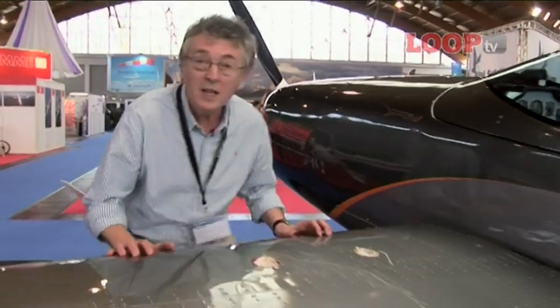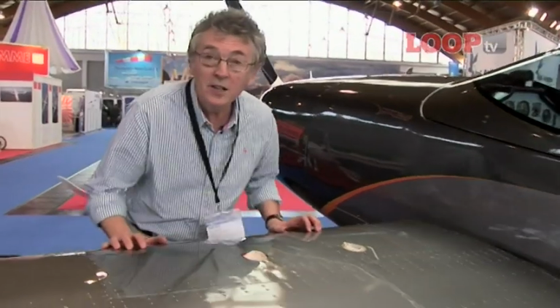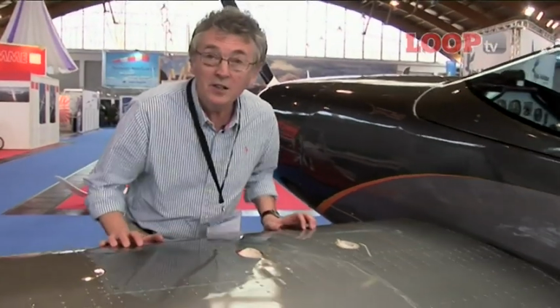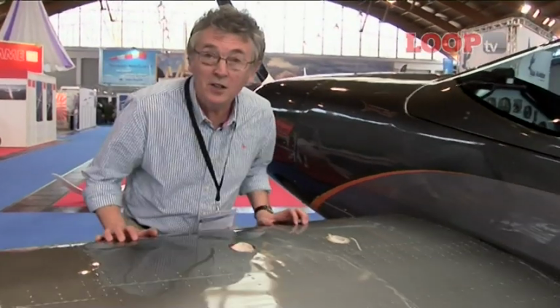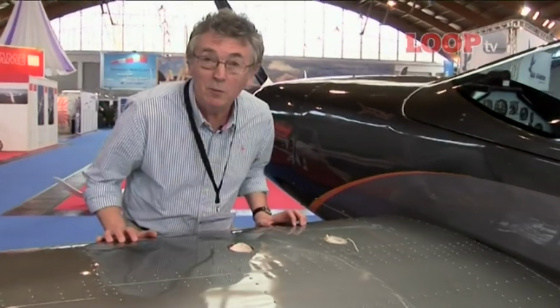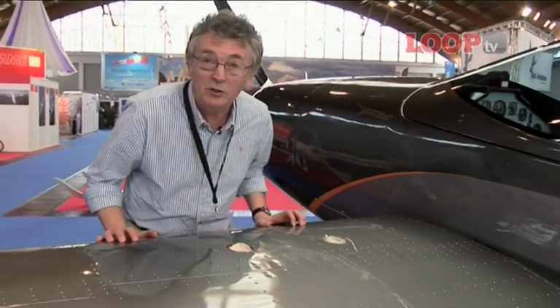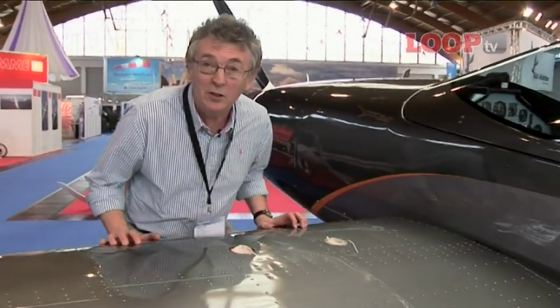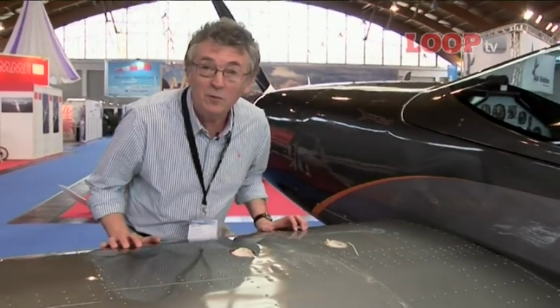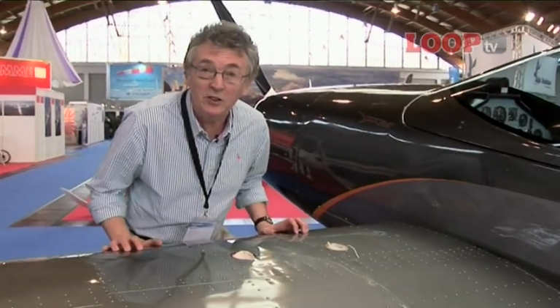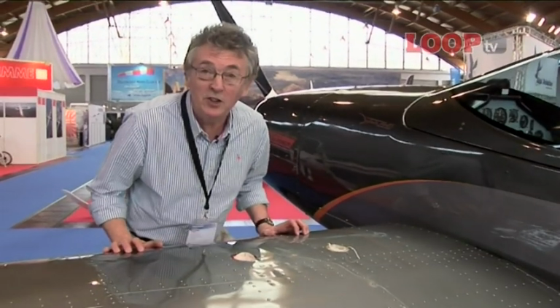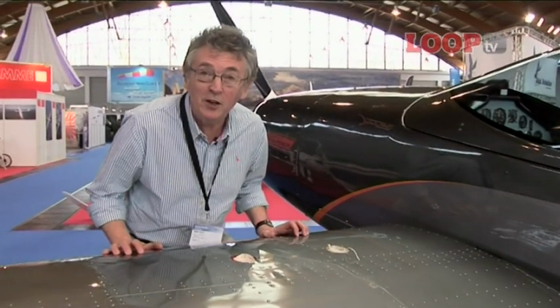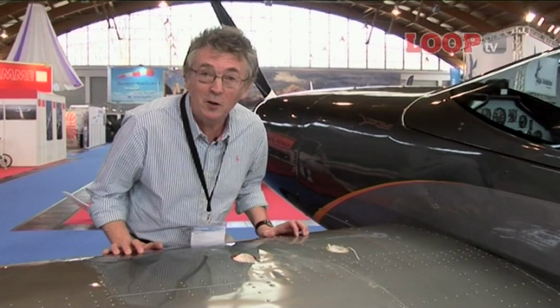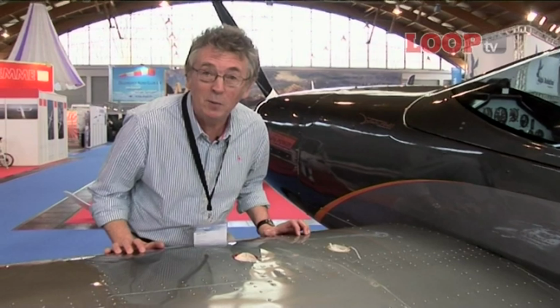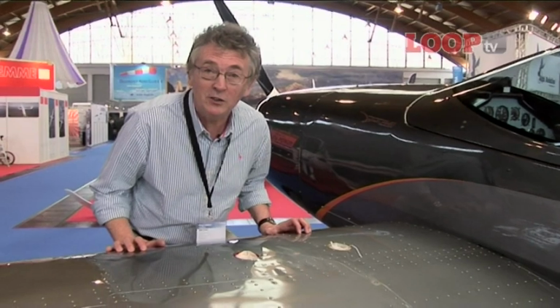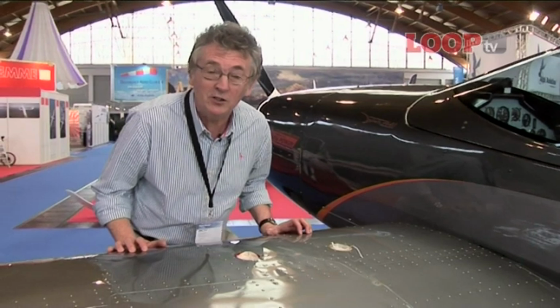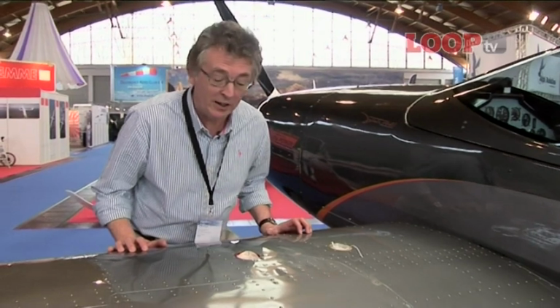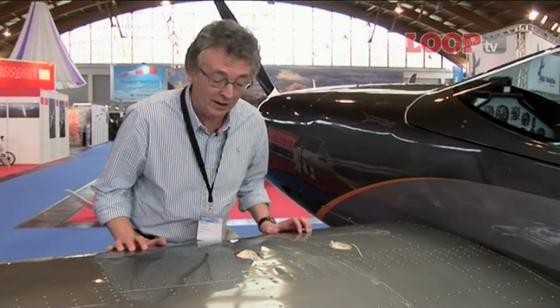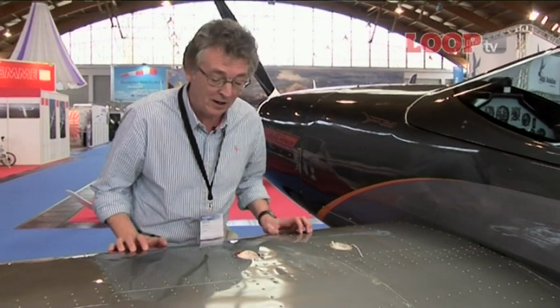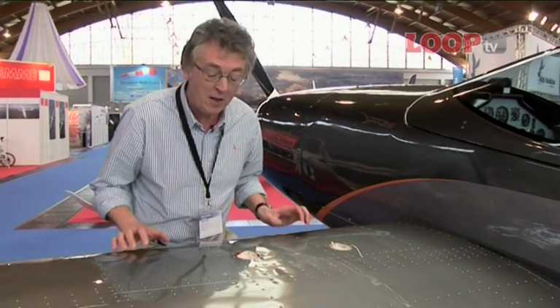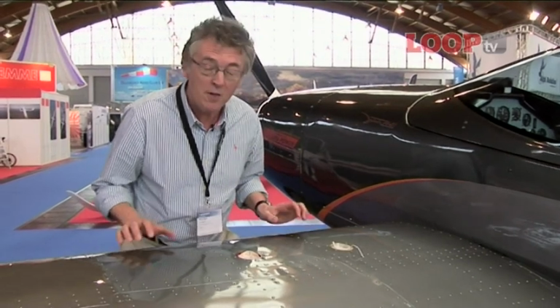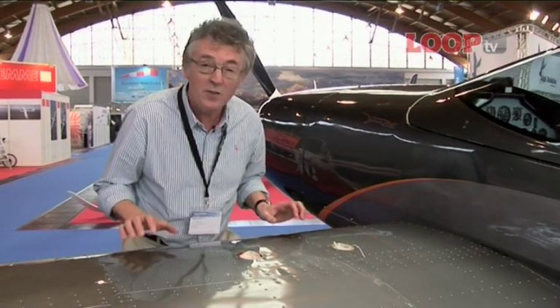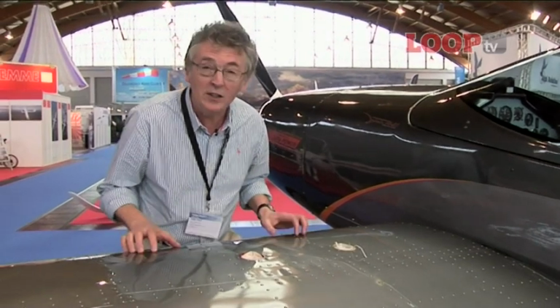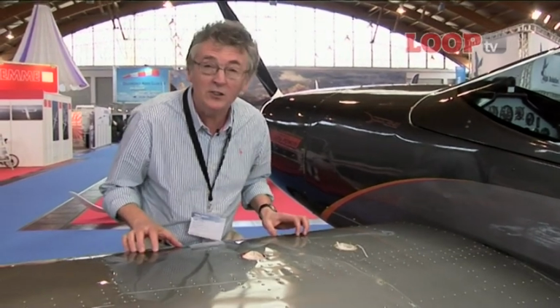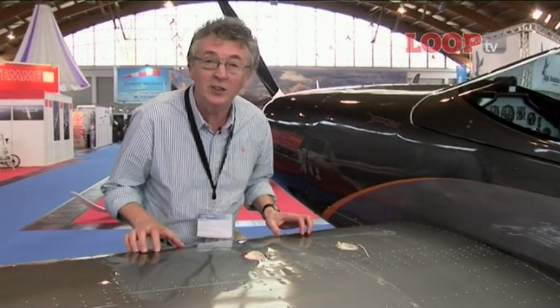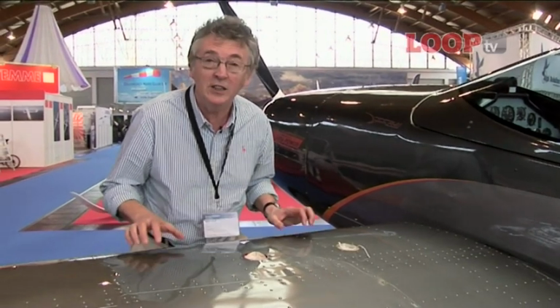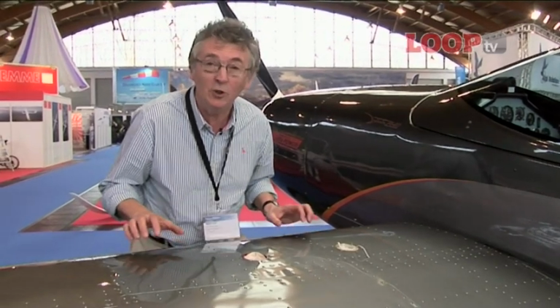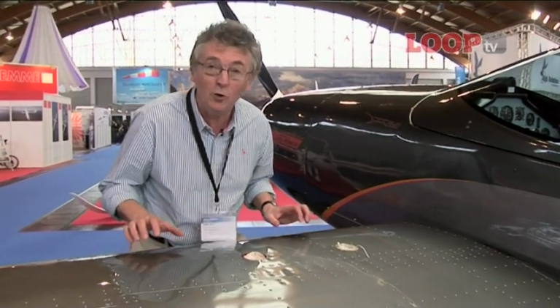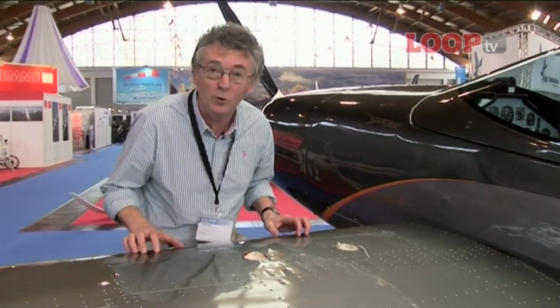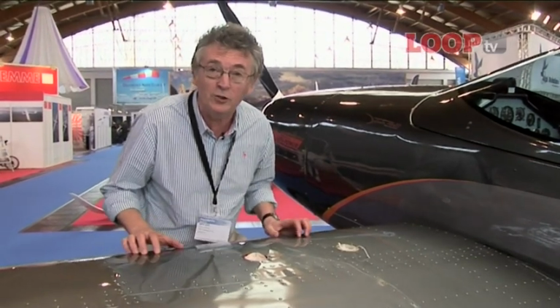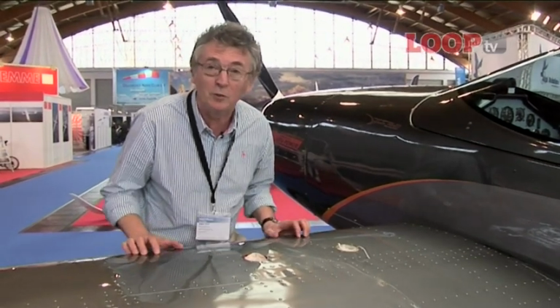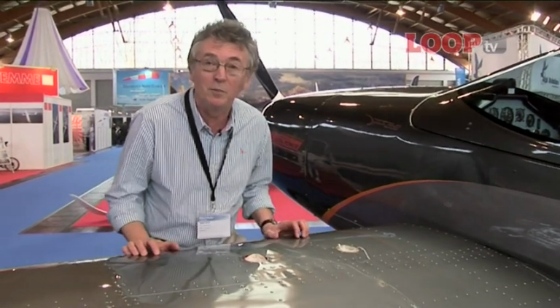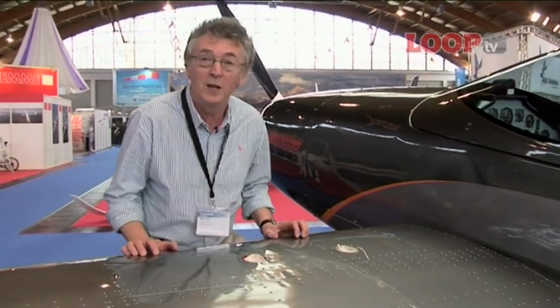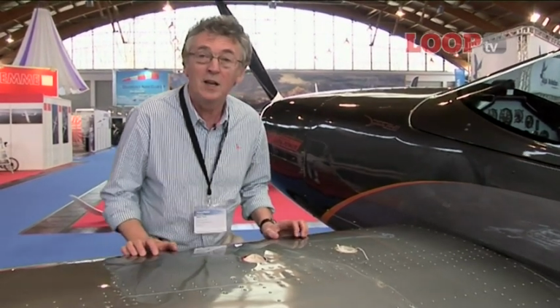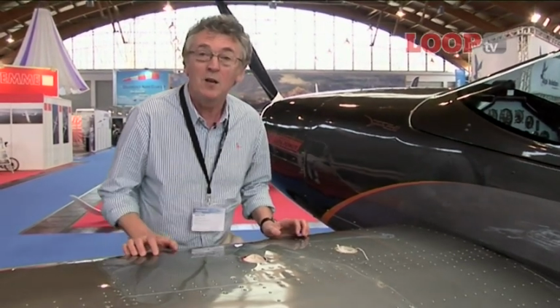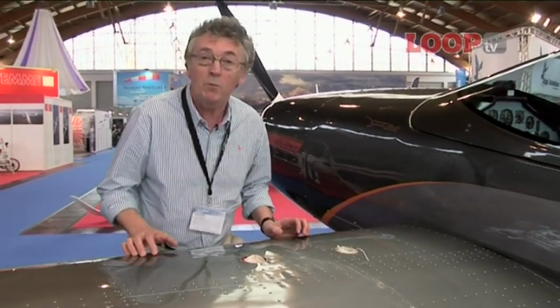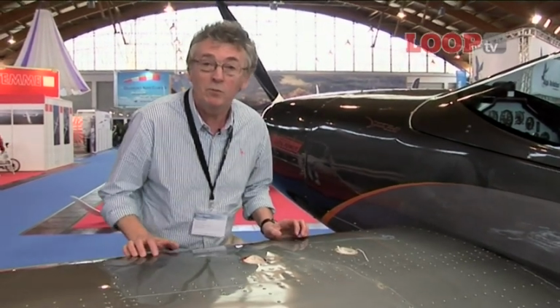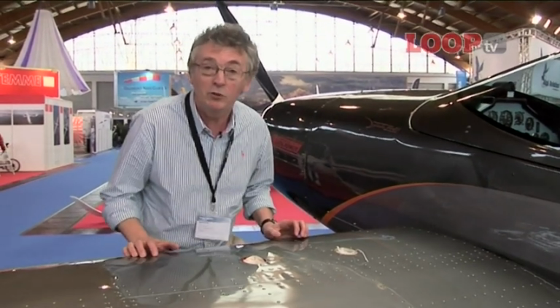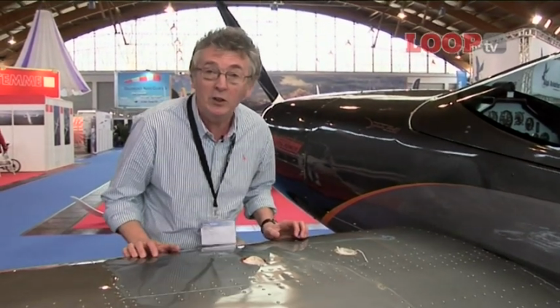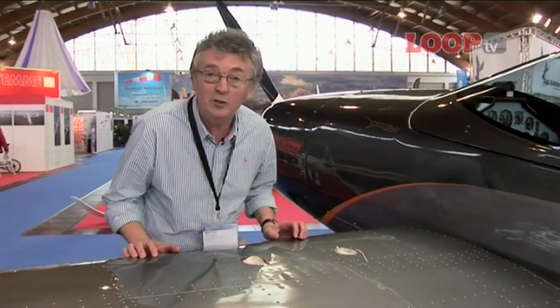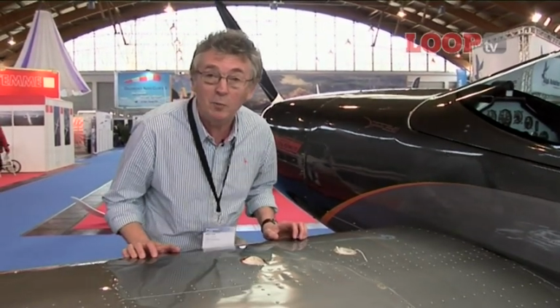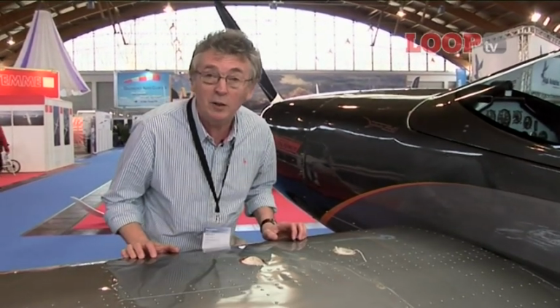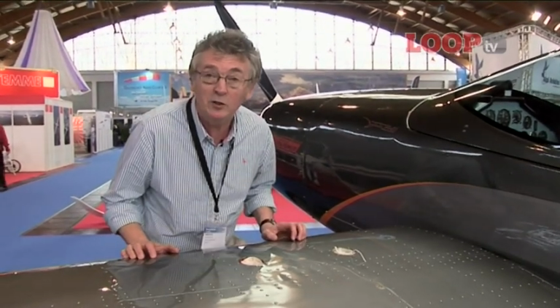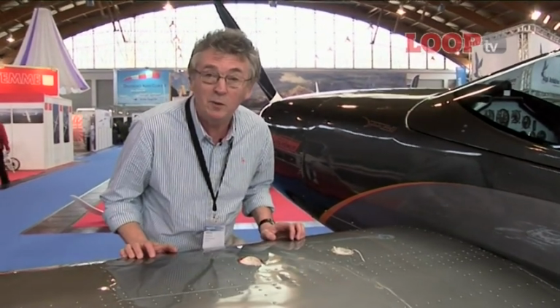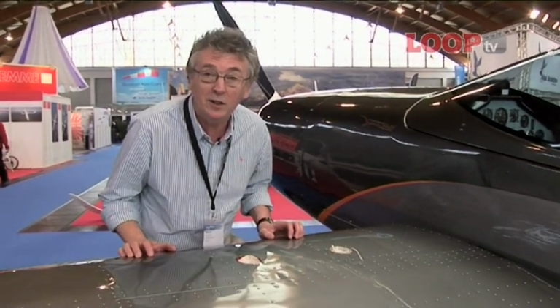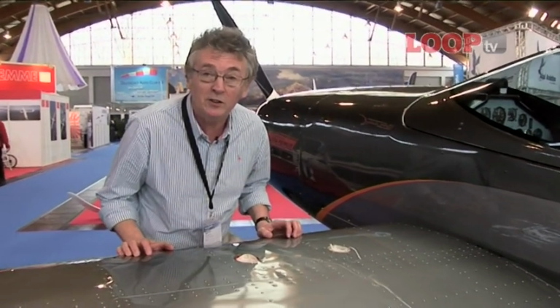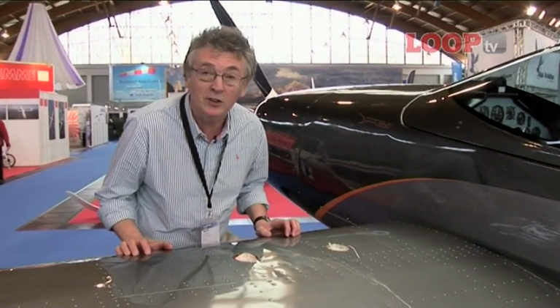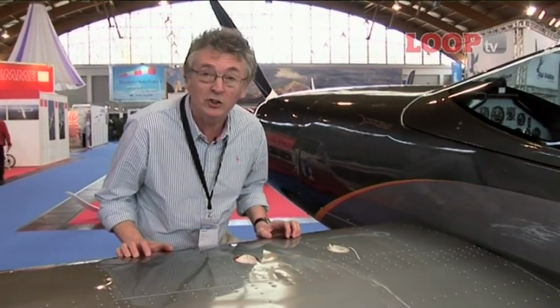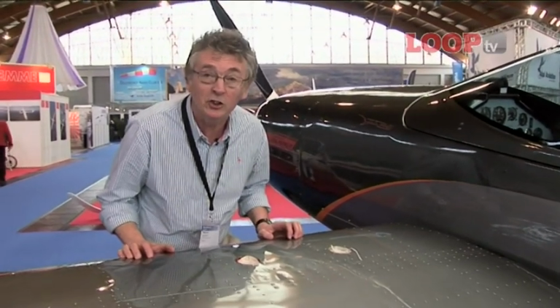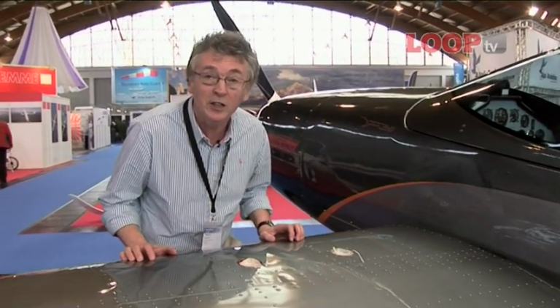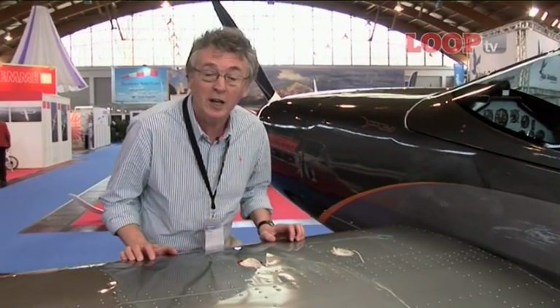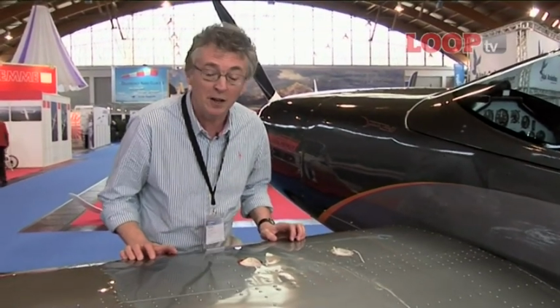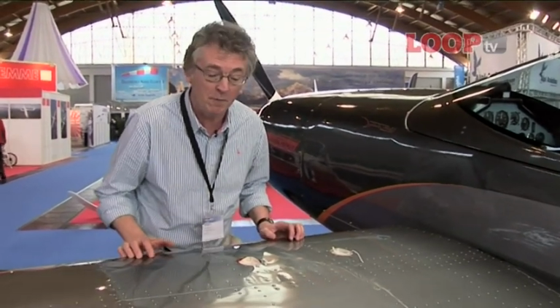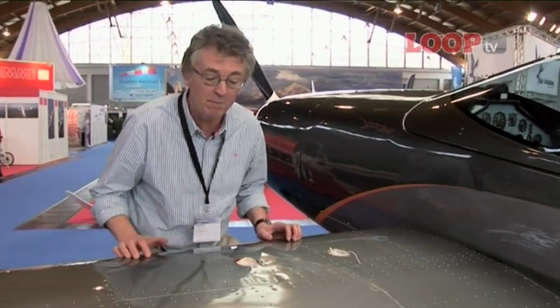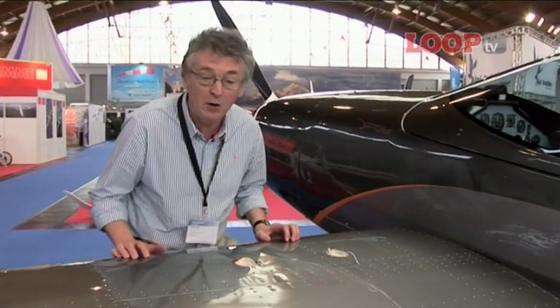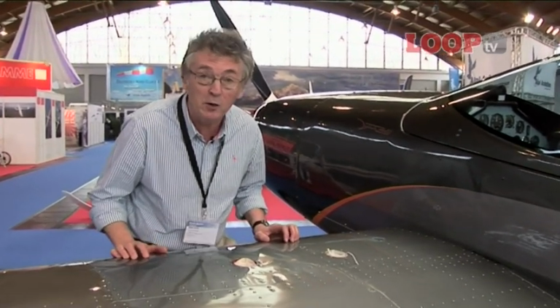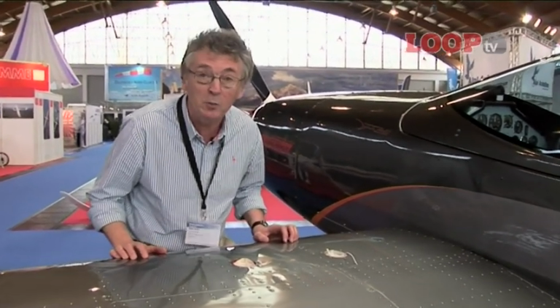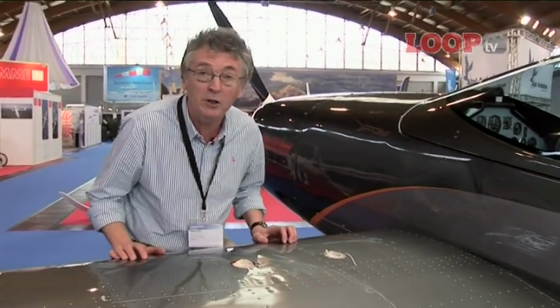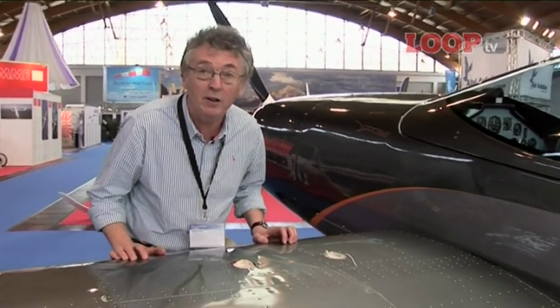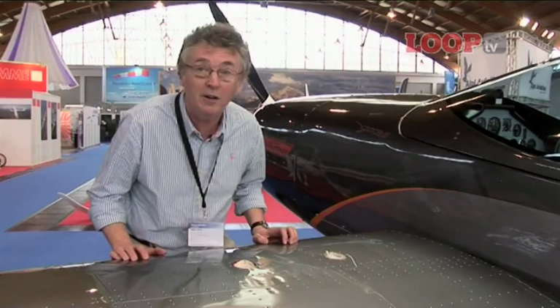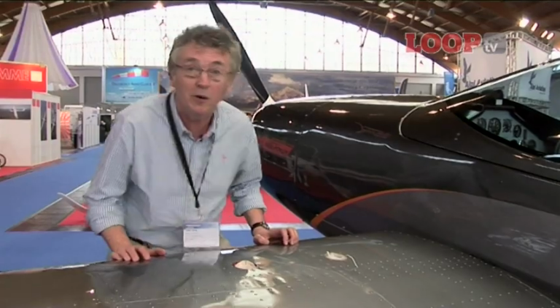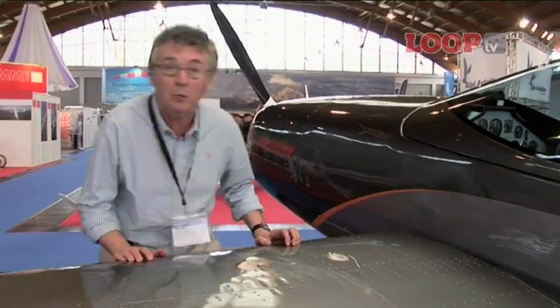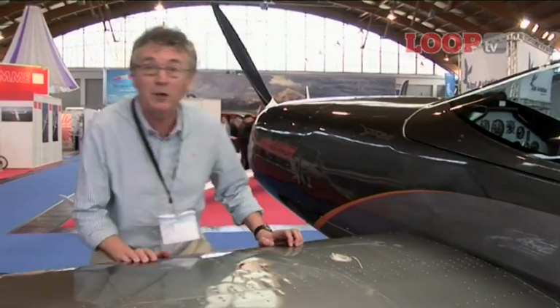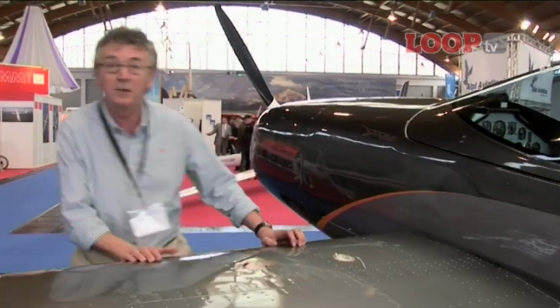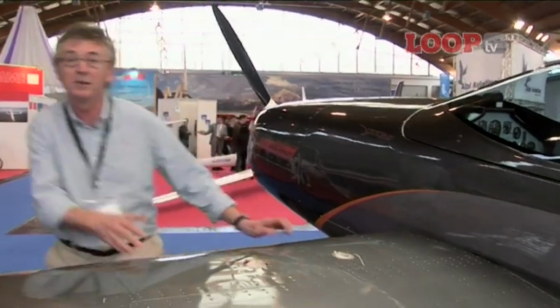In at number 7 is the Aerobatic Dallaire. This is awesome — stretched to plus or minus 6G and a very pretty little aeroplane.